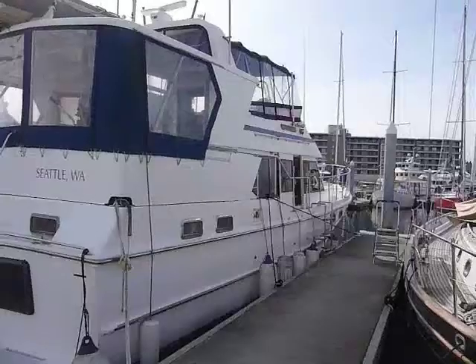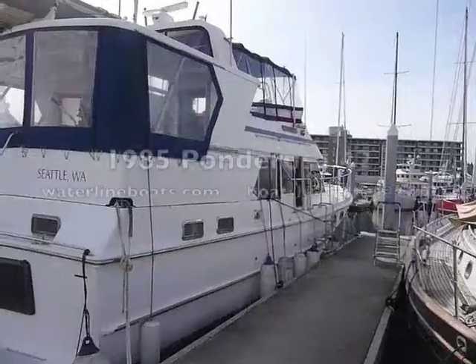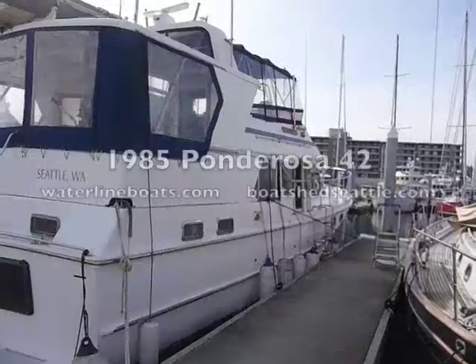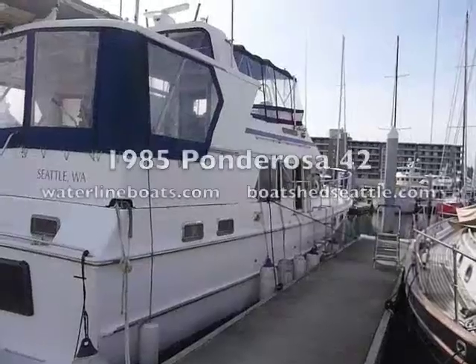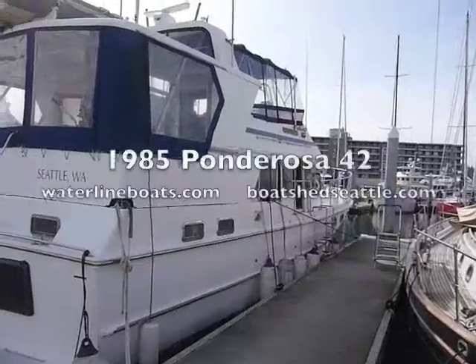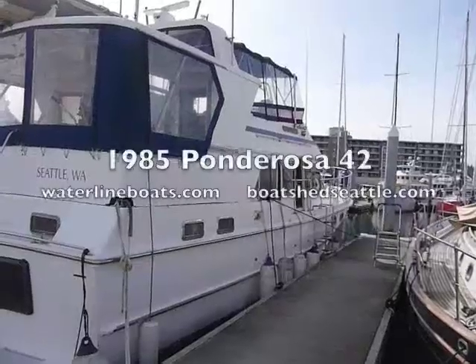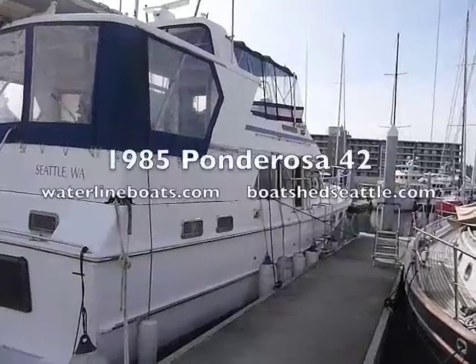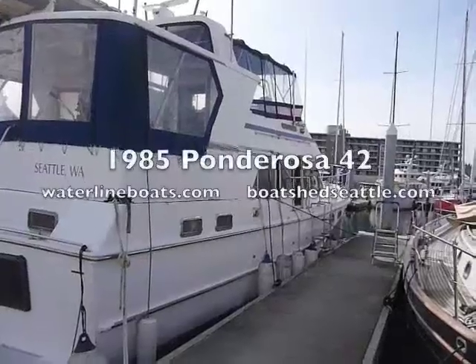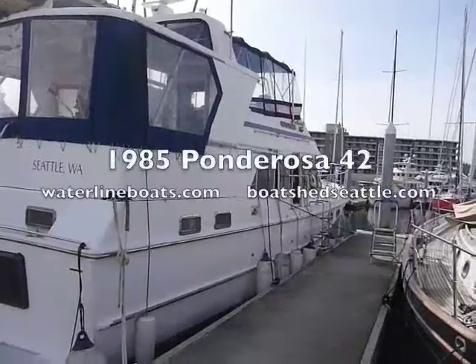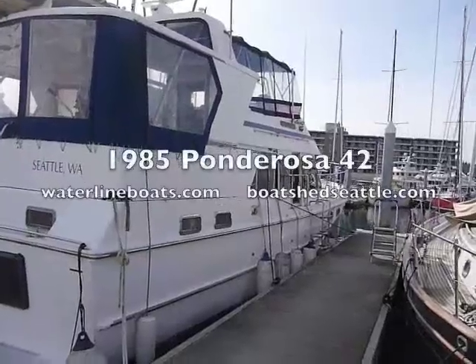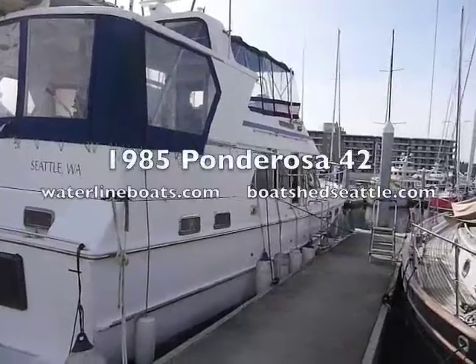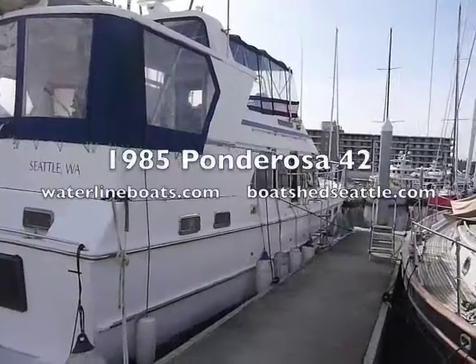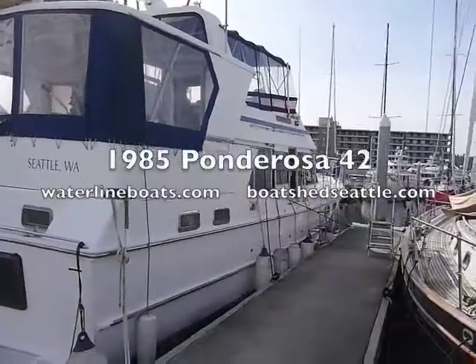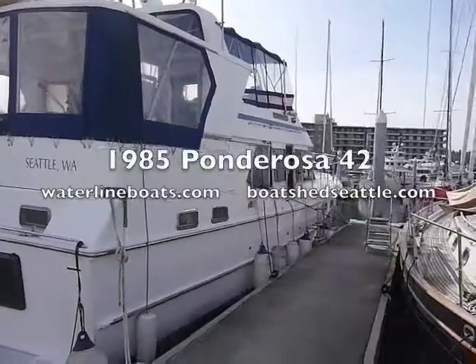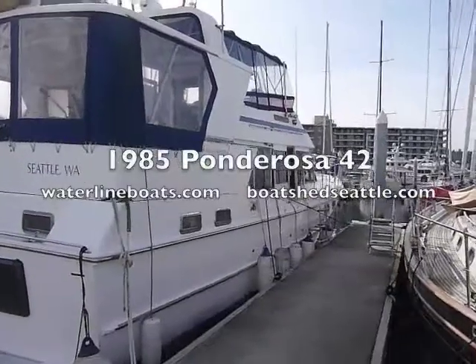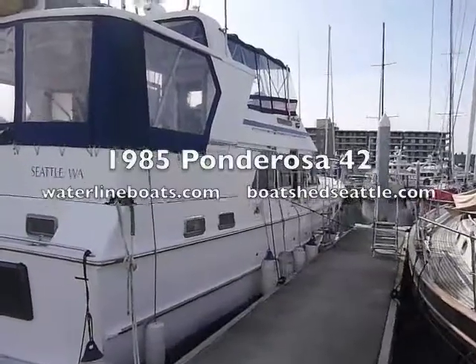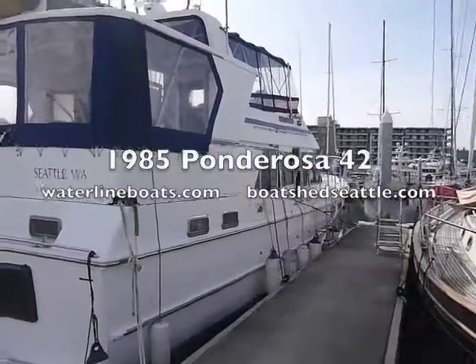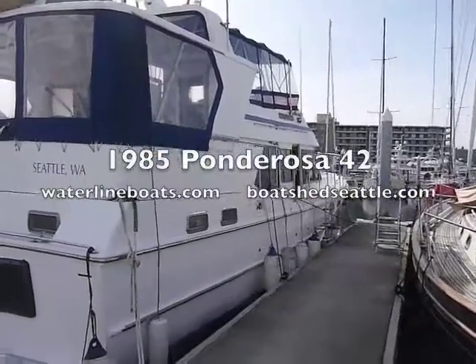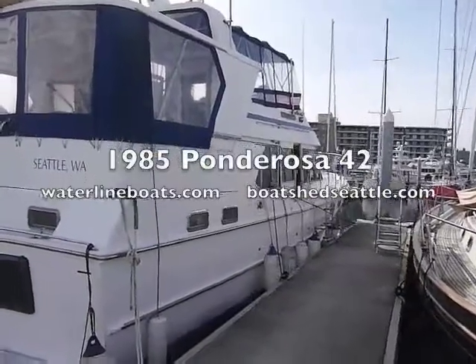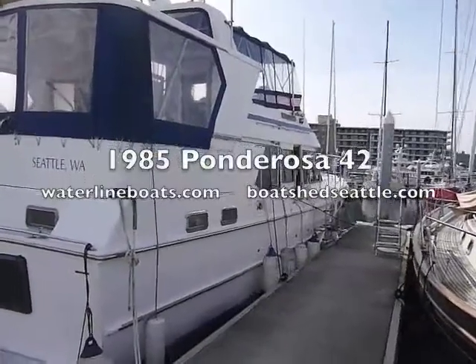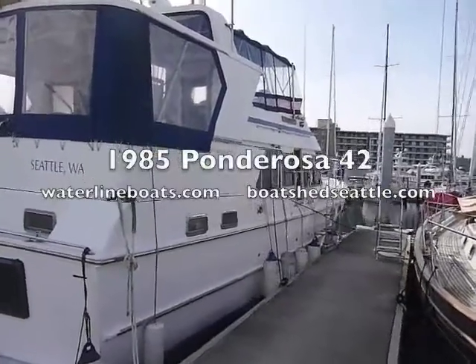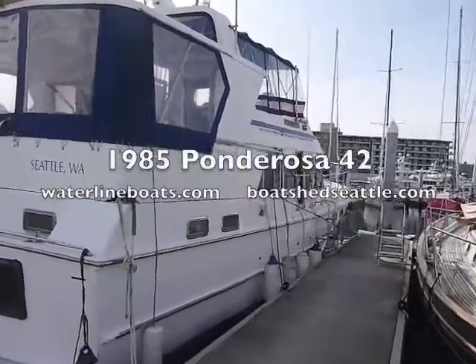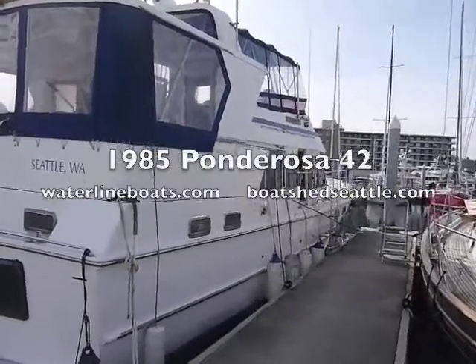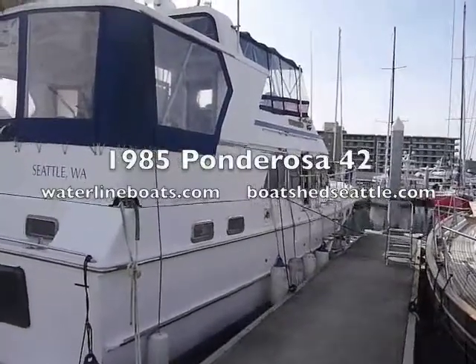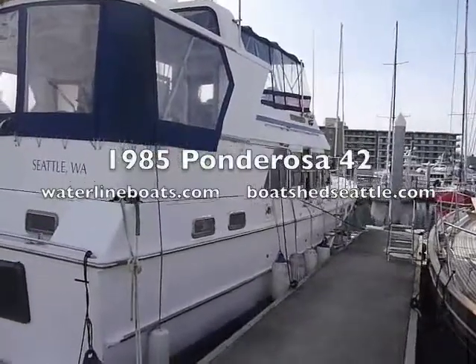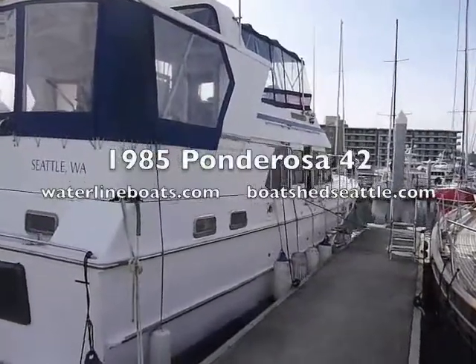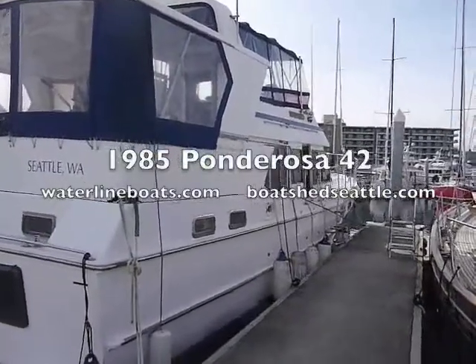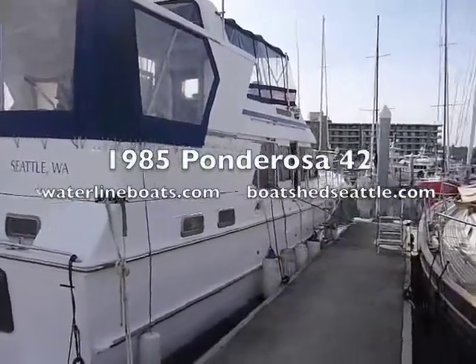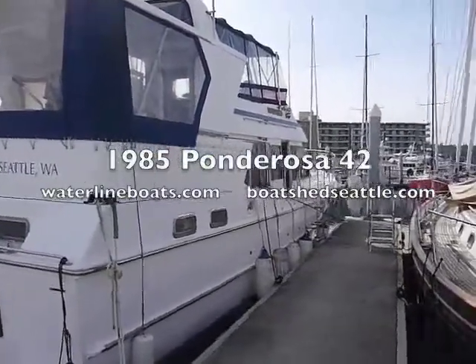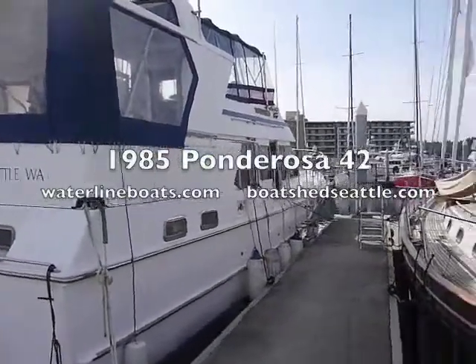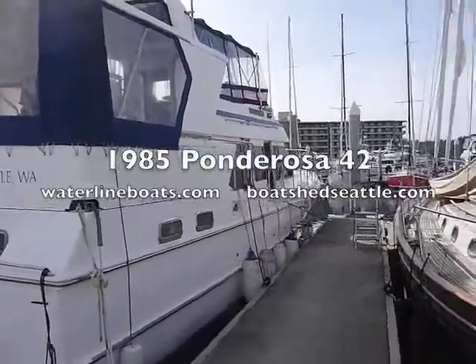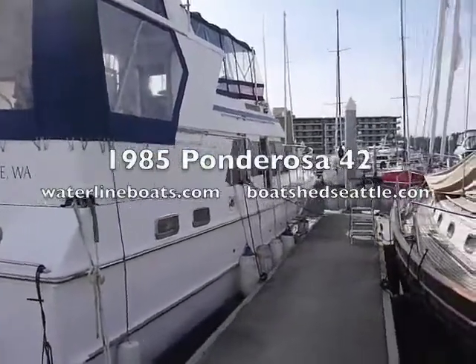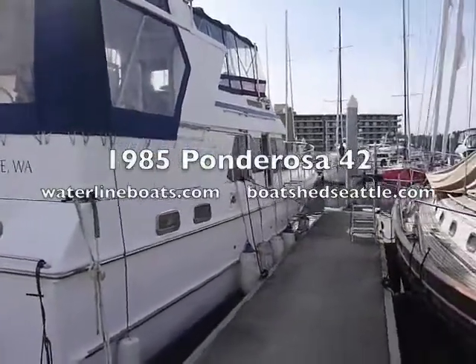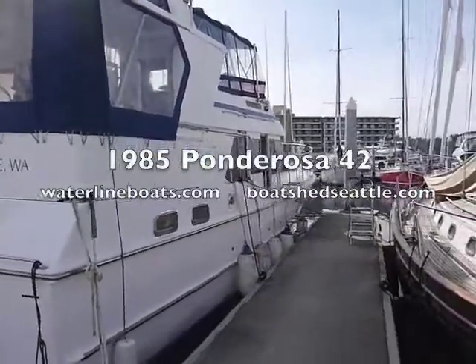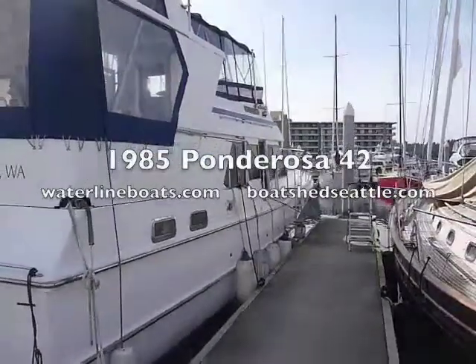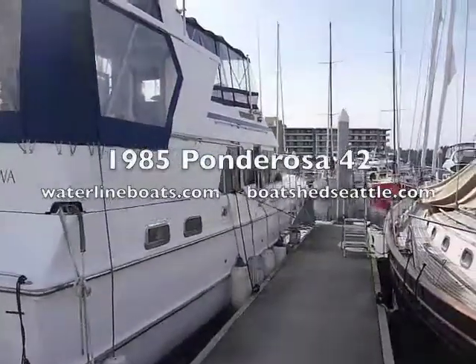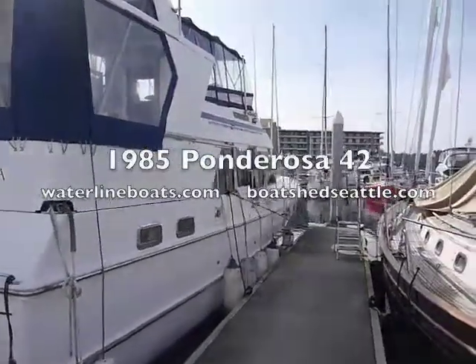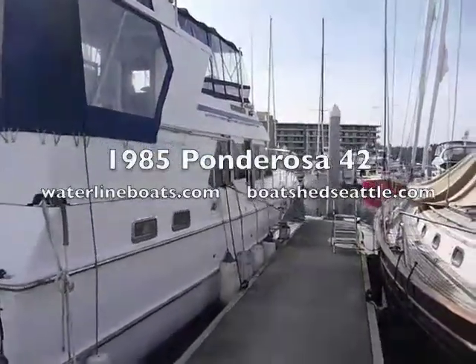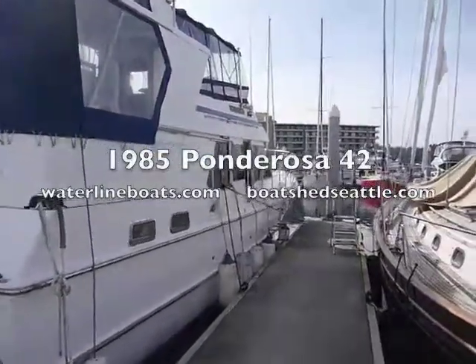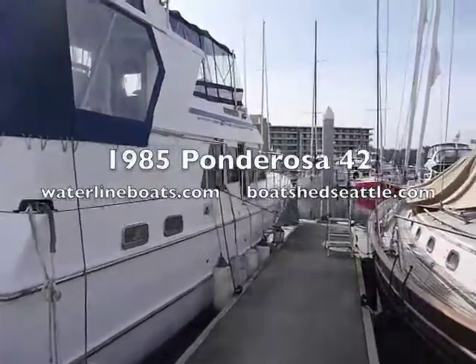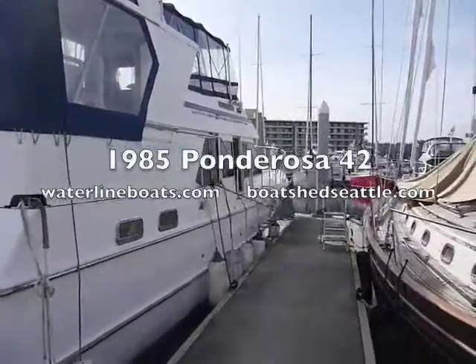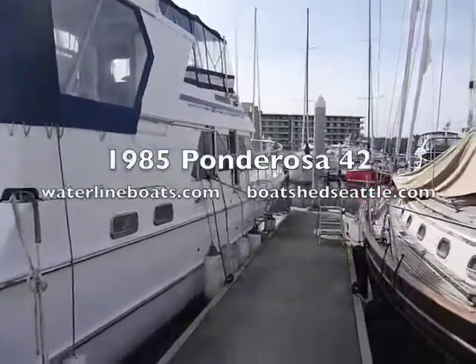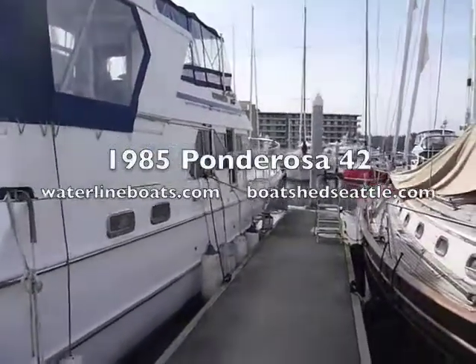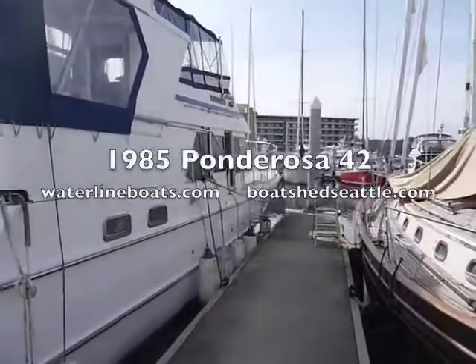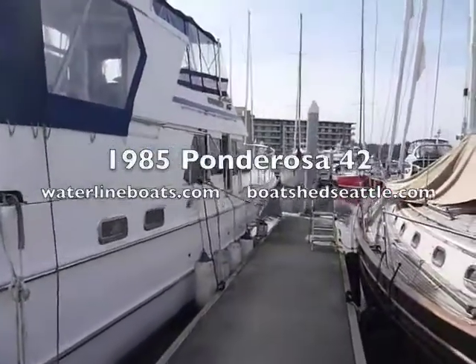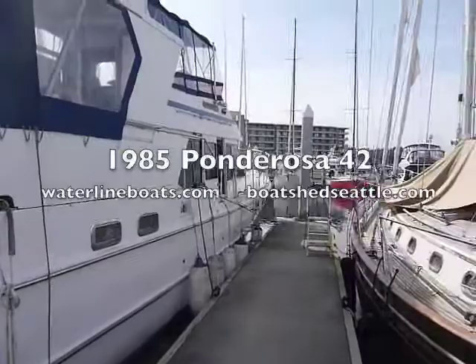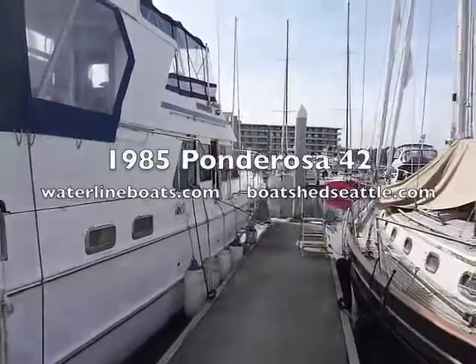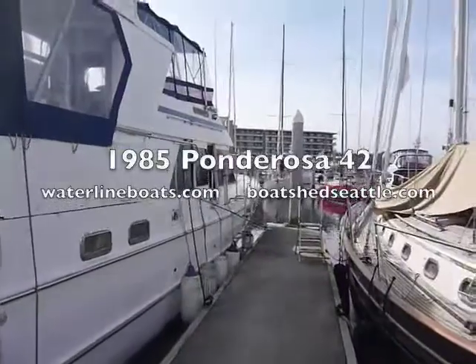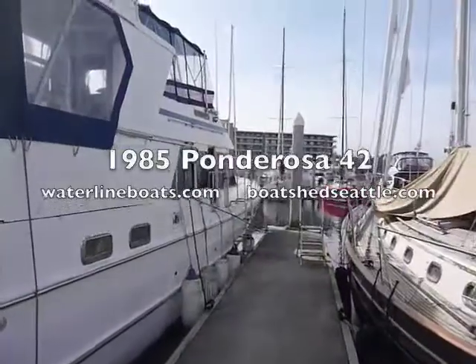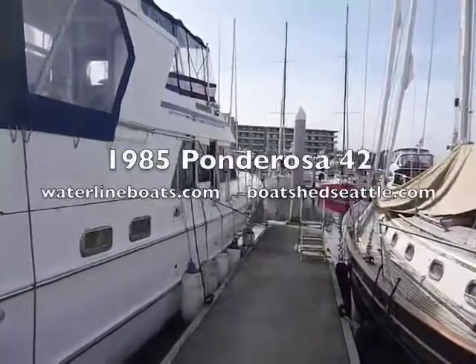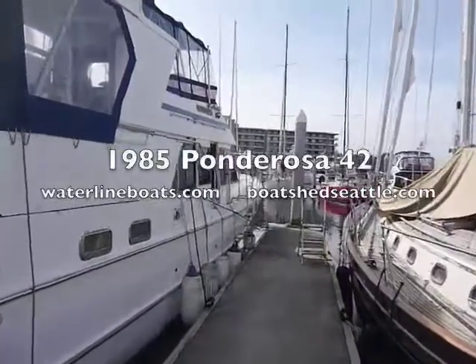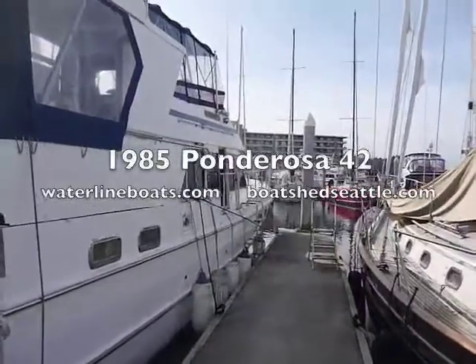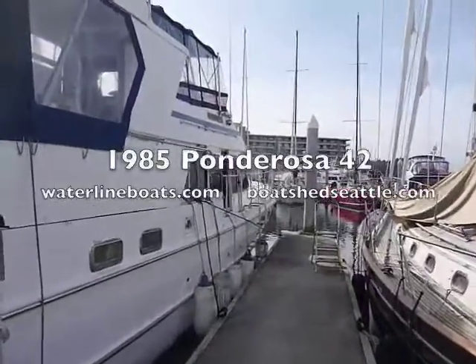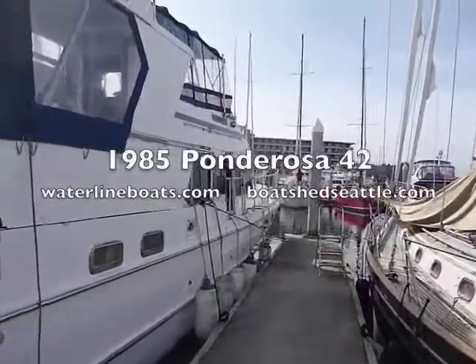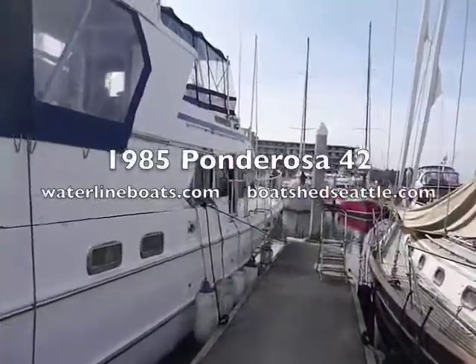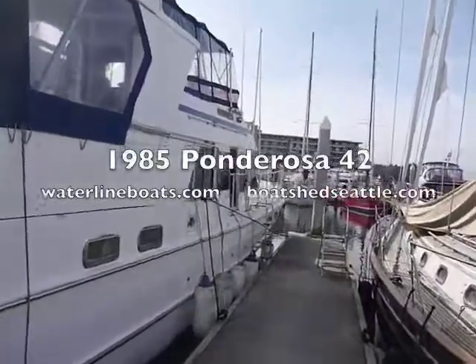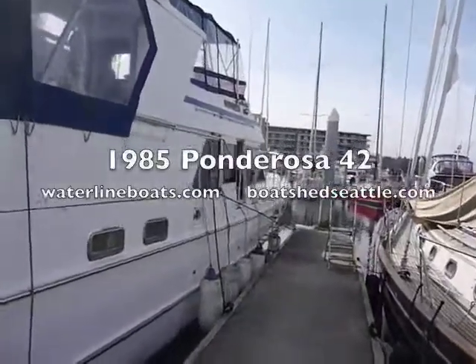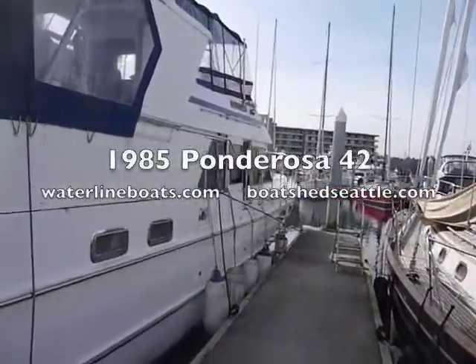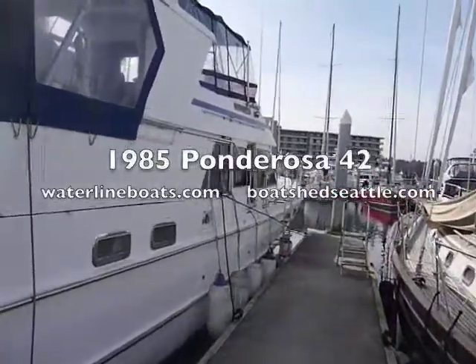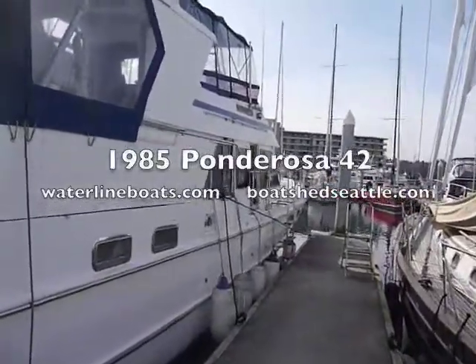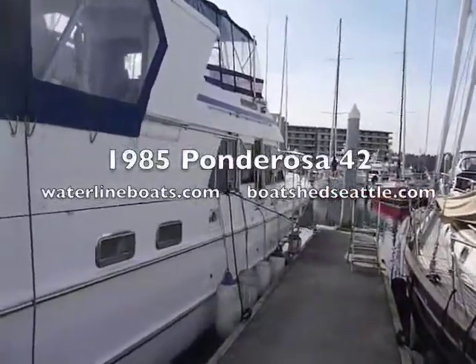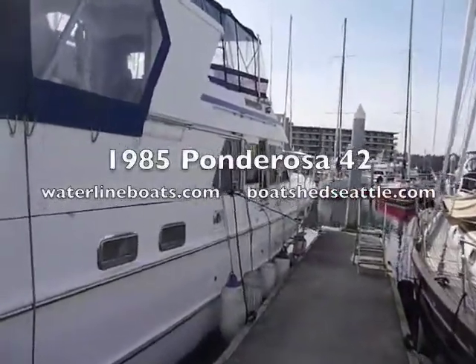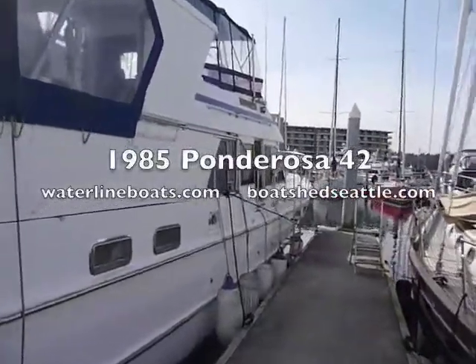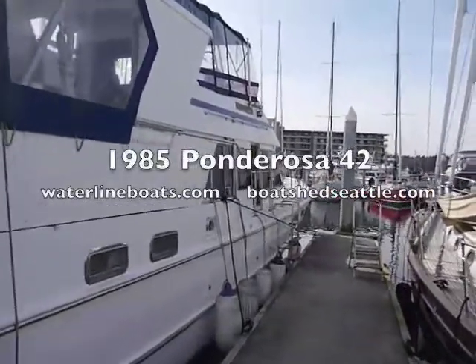Welcome to our video of the 1985 Ponderosa 42, supplied by Waterline Boats and Boatshed Seattle of Seattle, Washington.